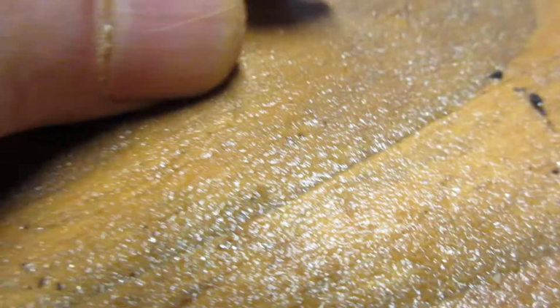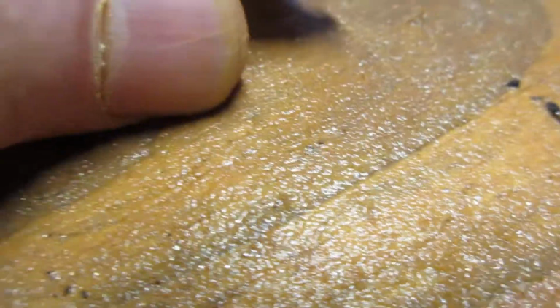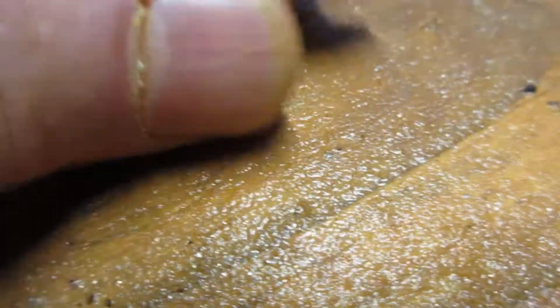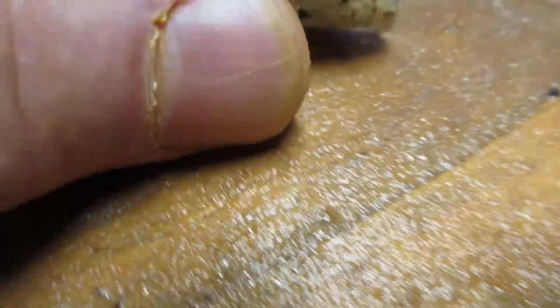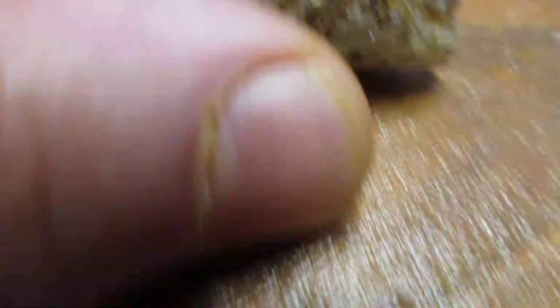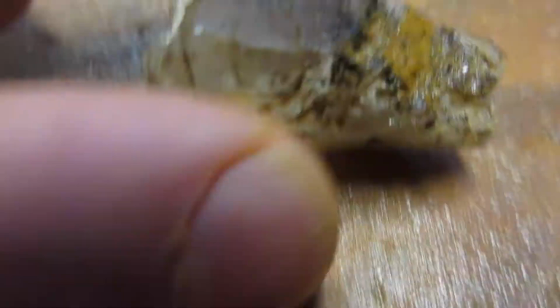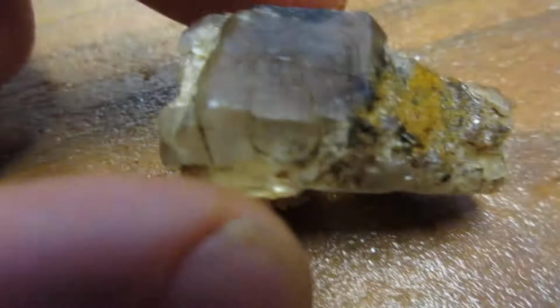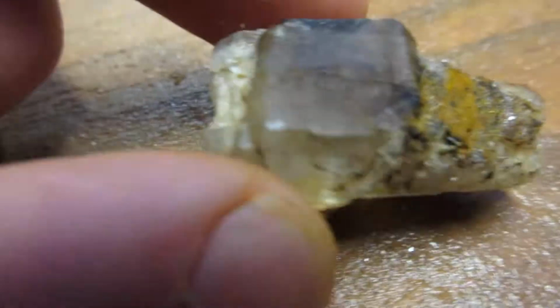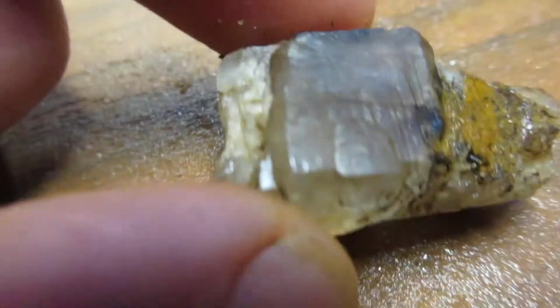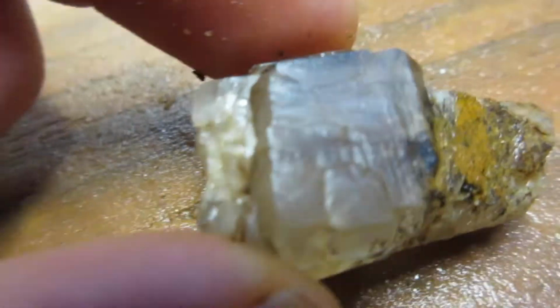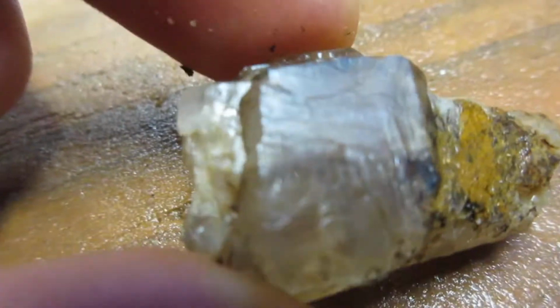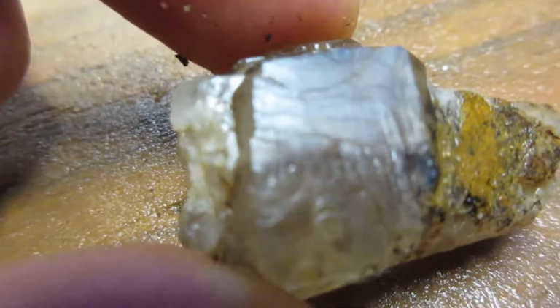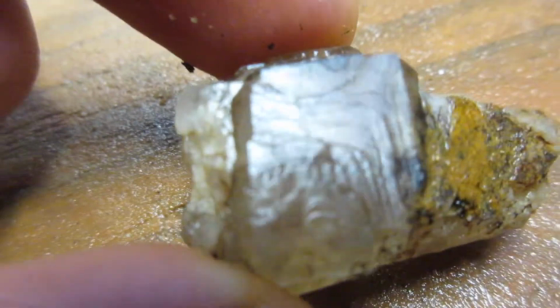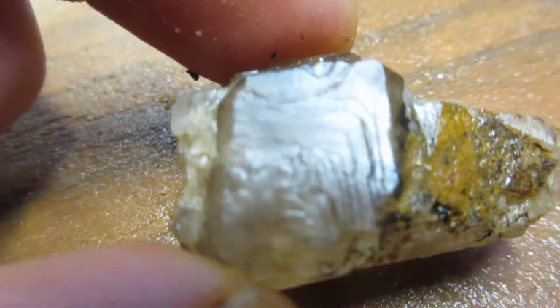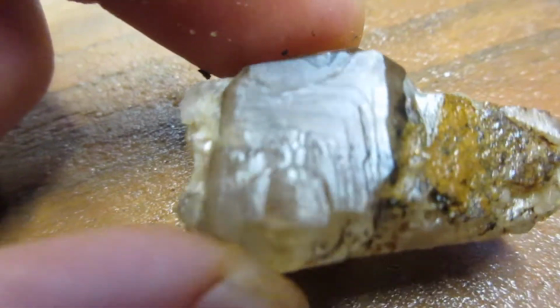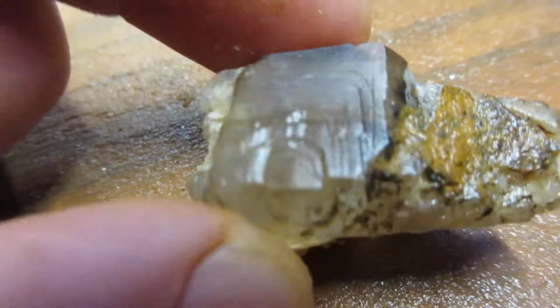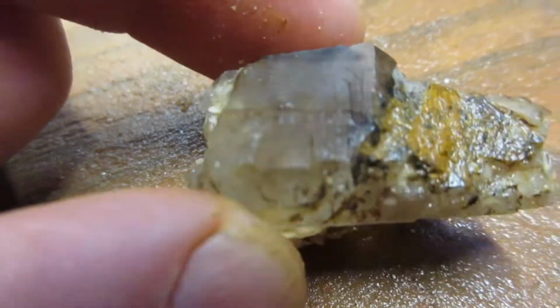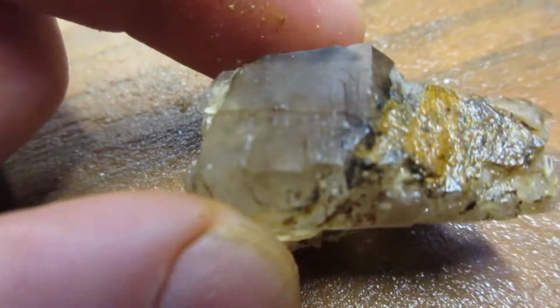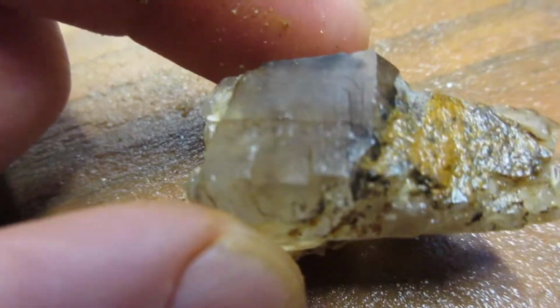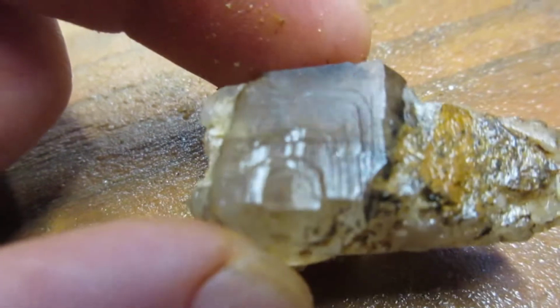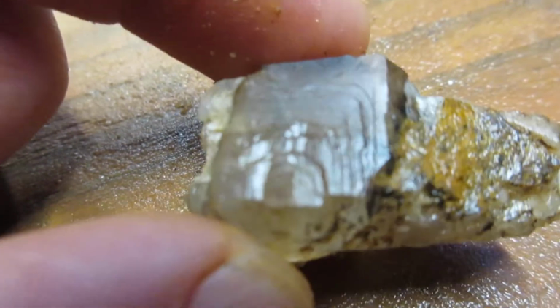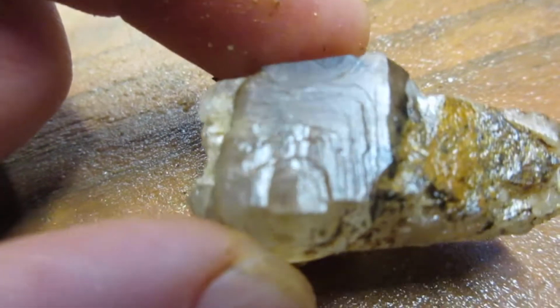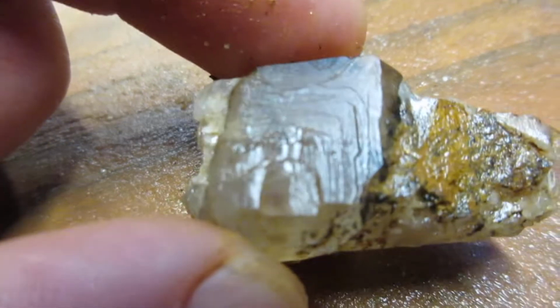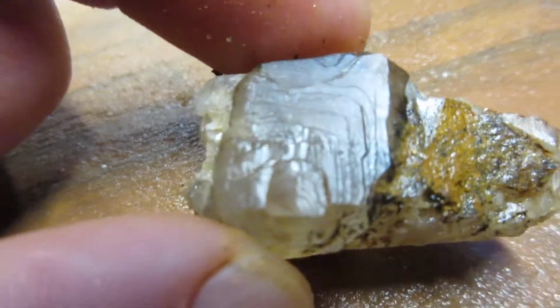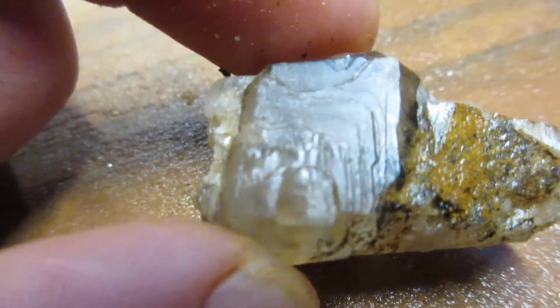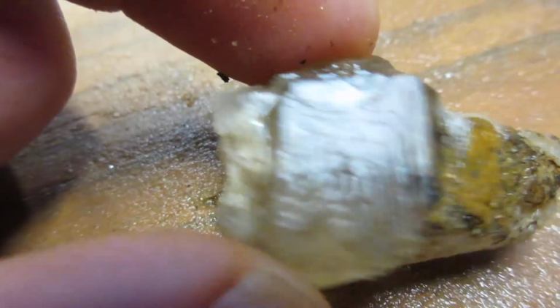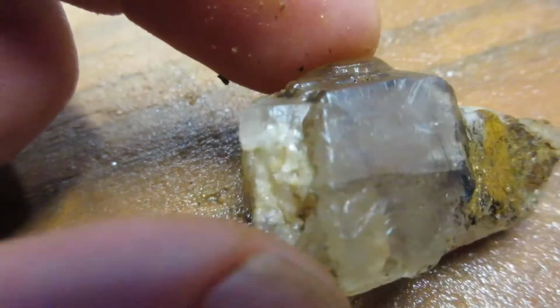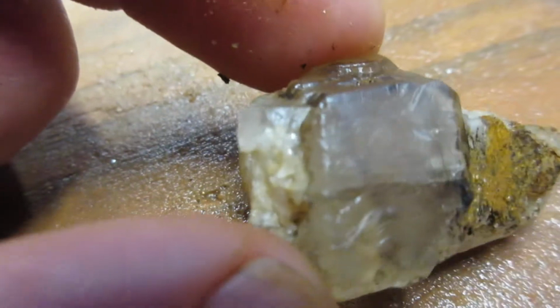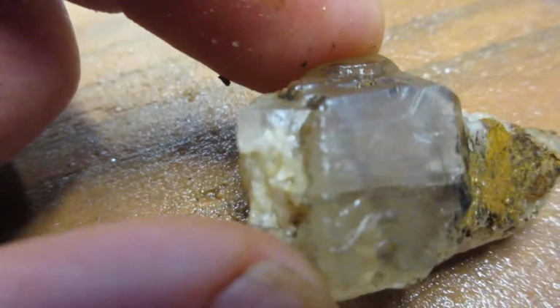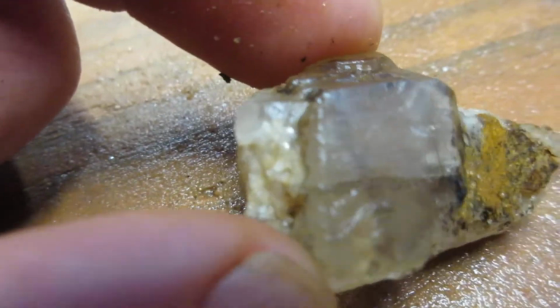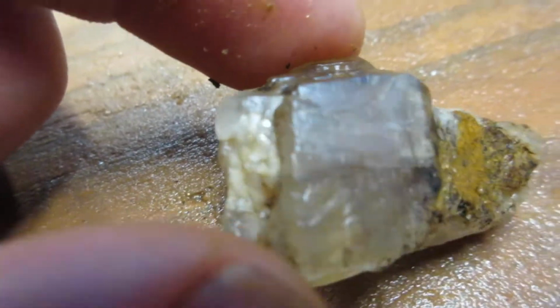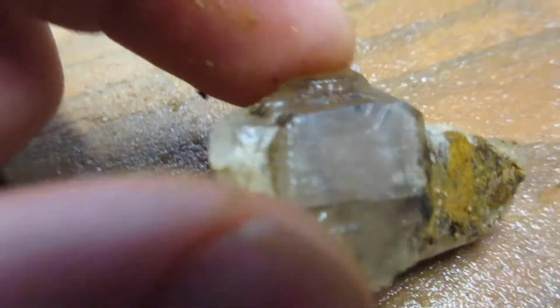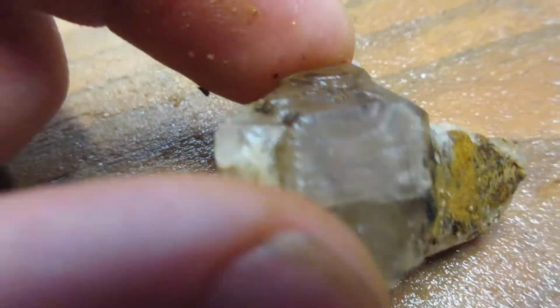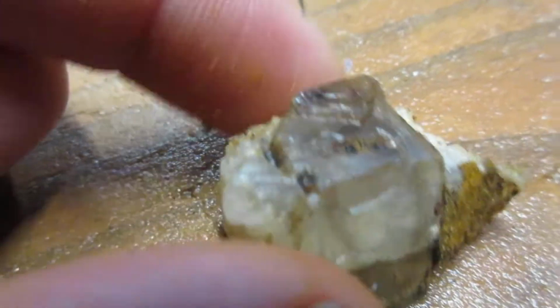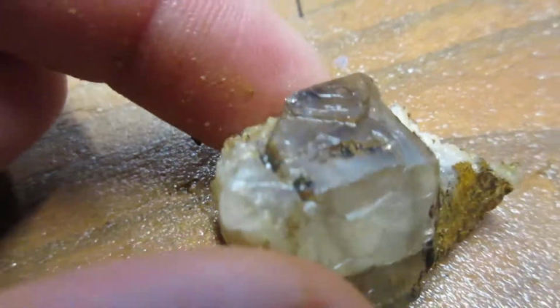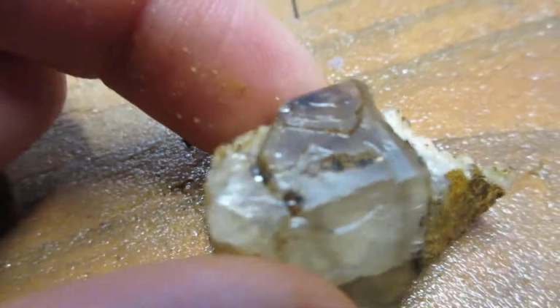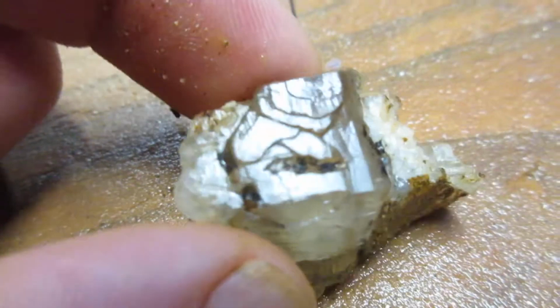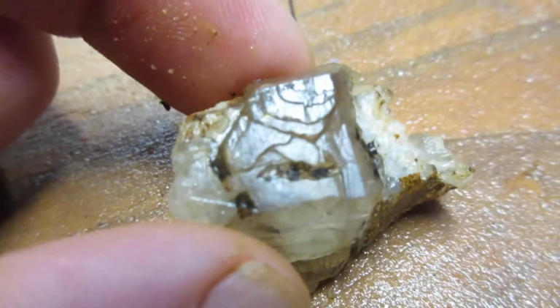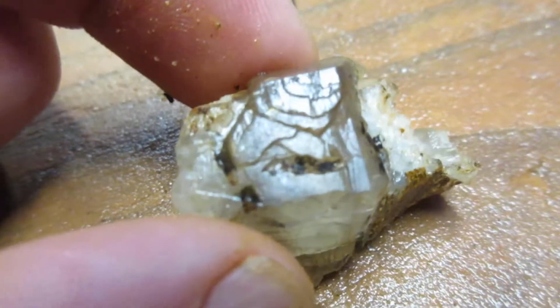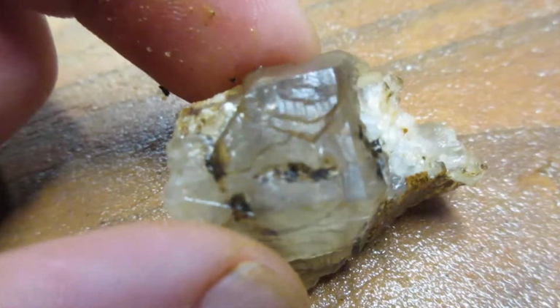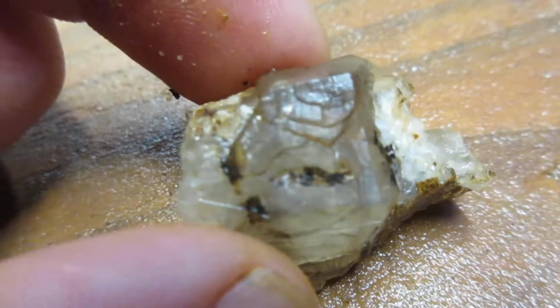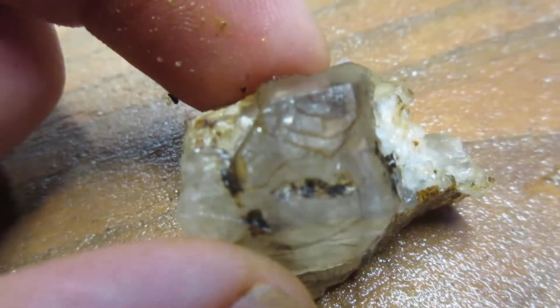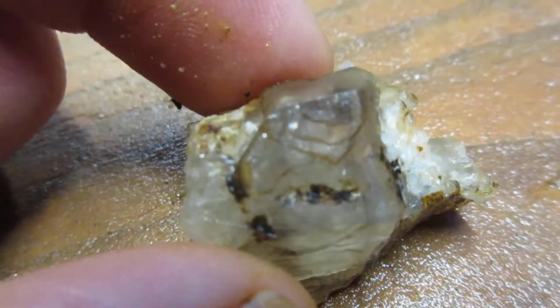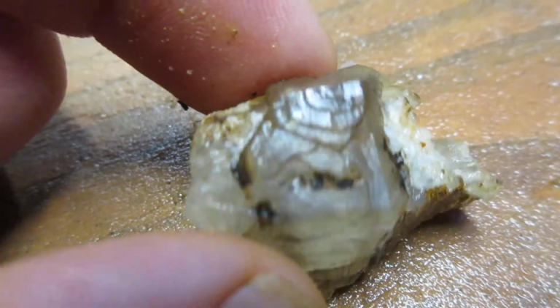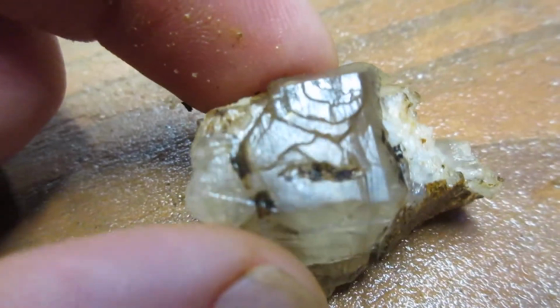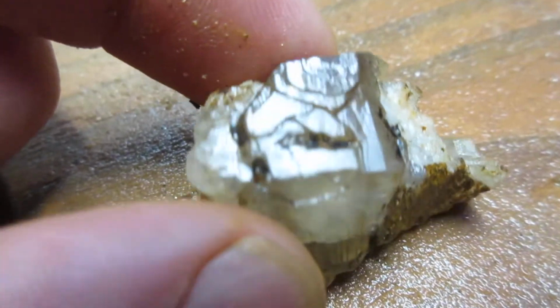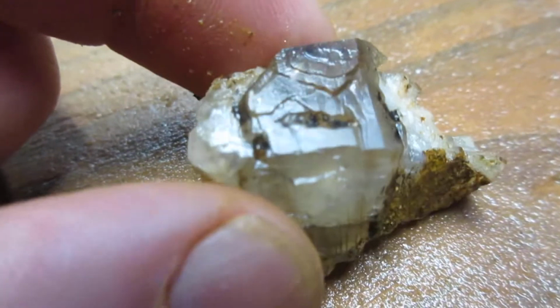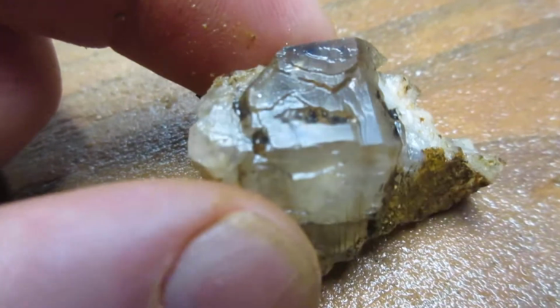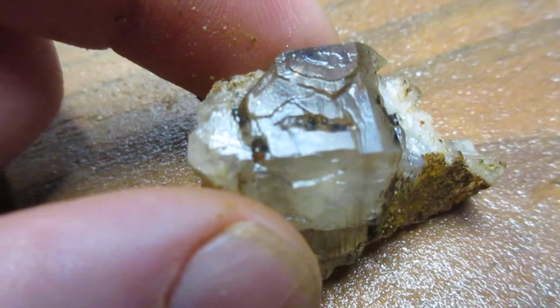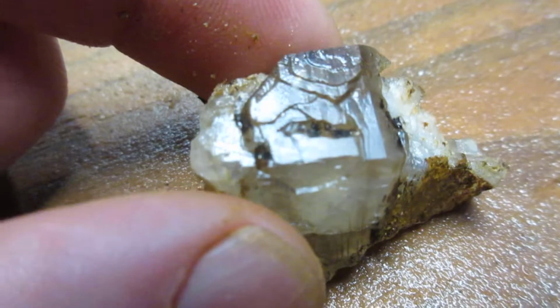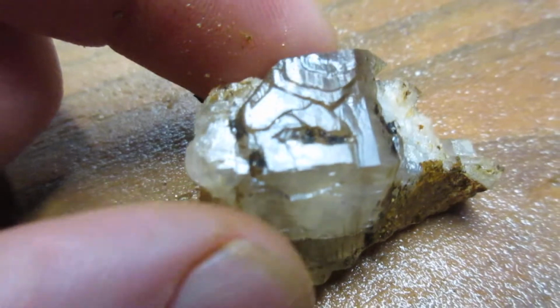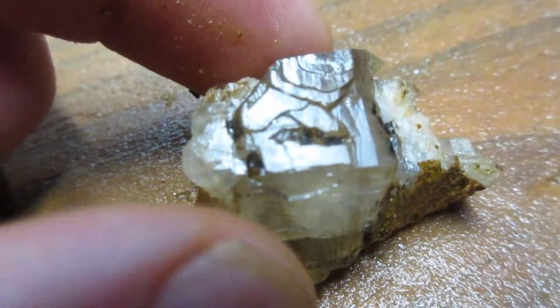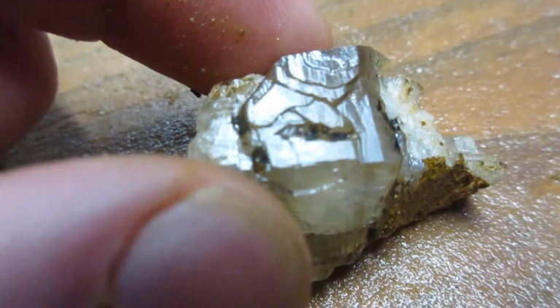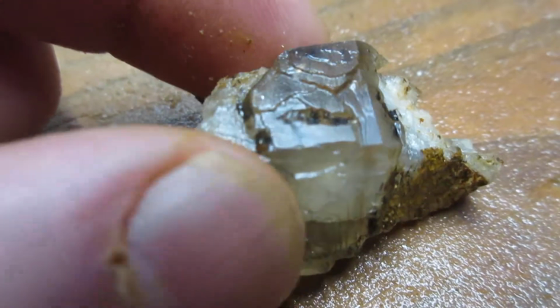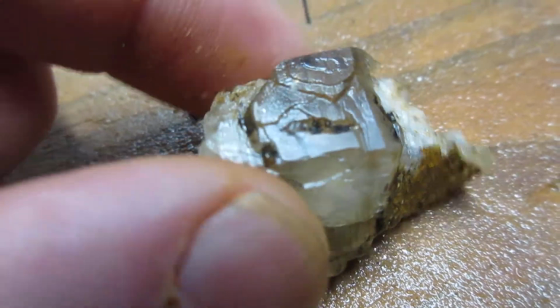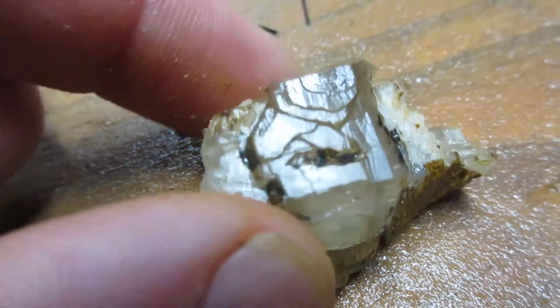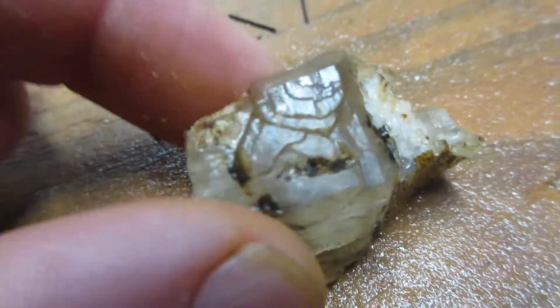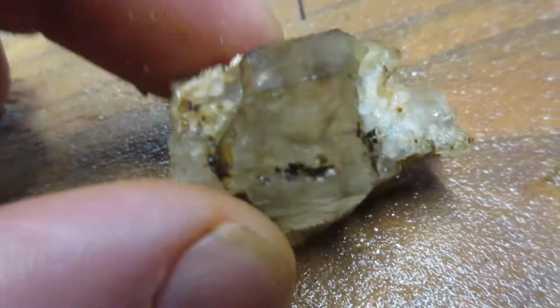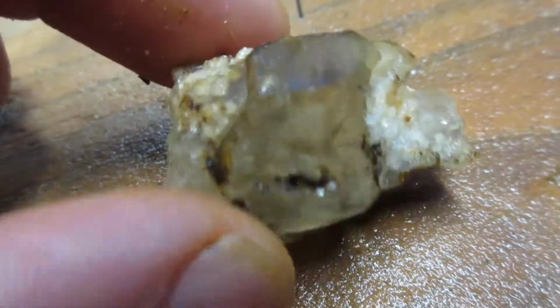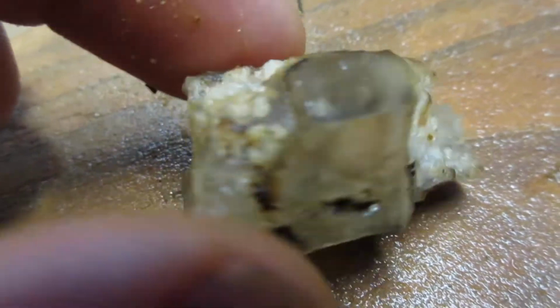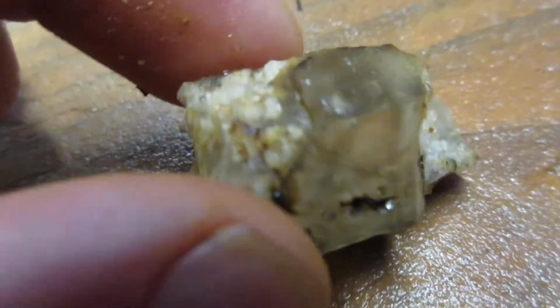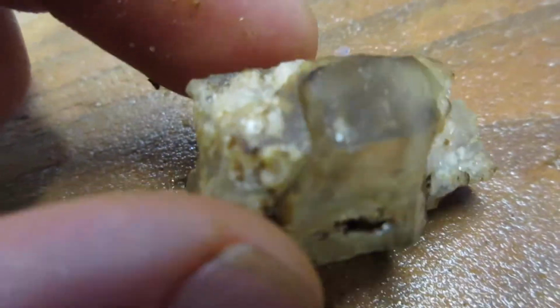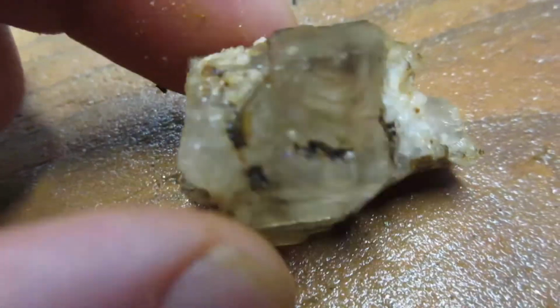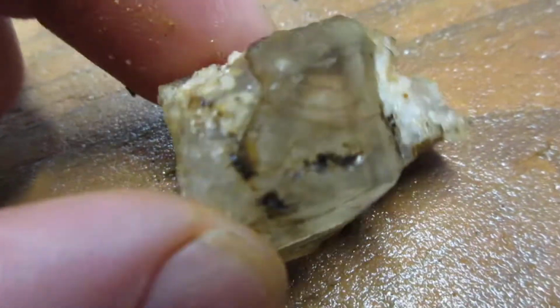Check this quartz out with the growth patterns on it. It's that amethystine plating.